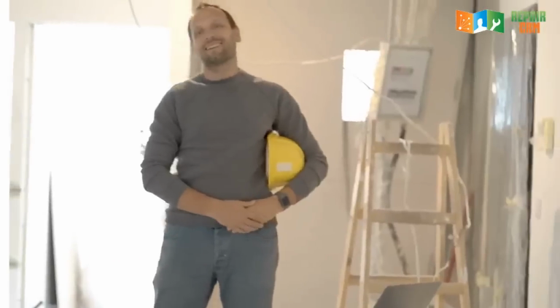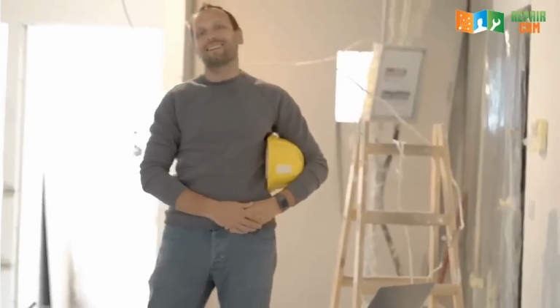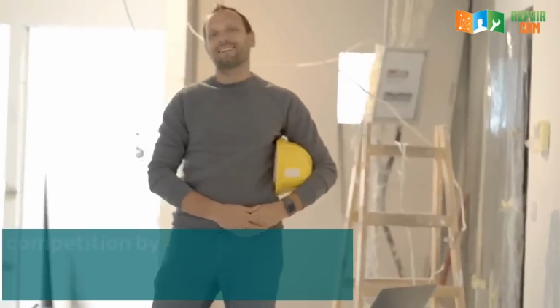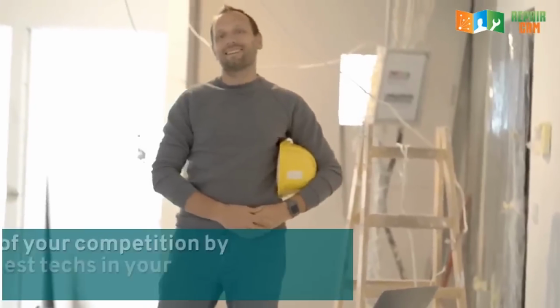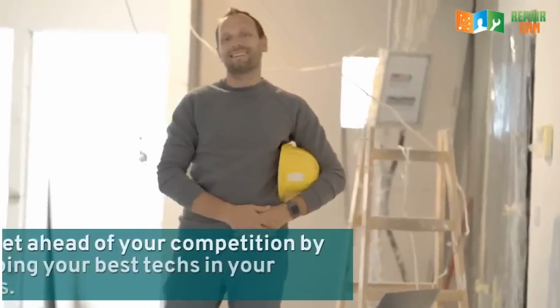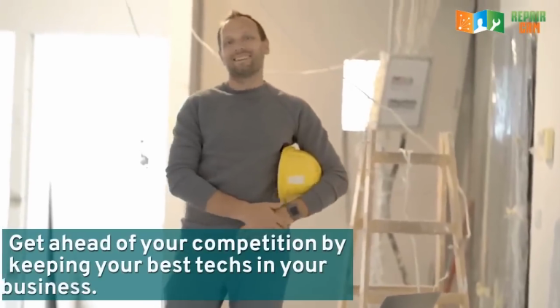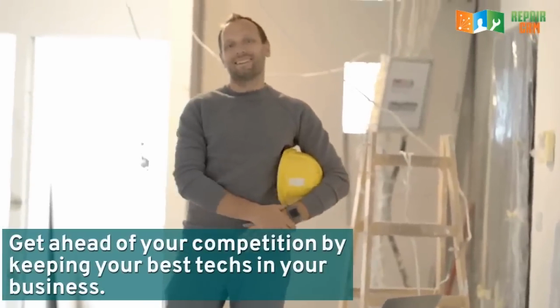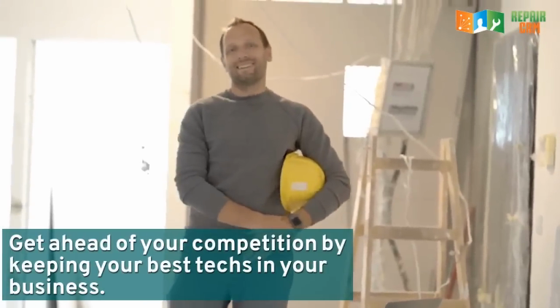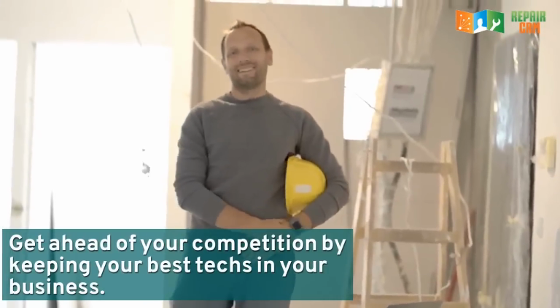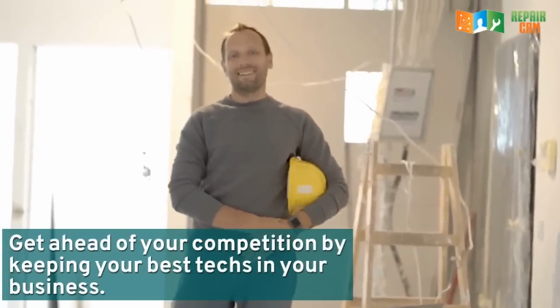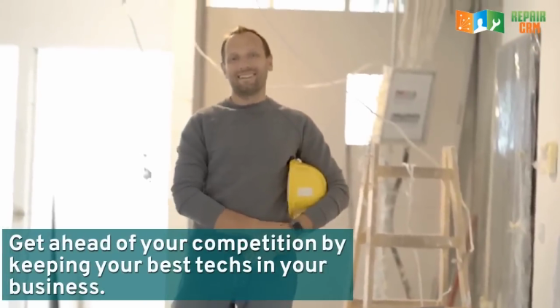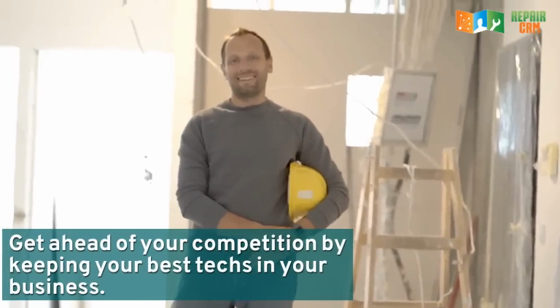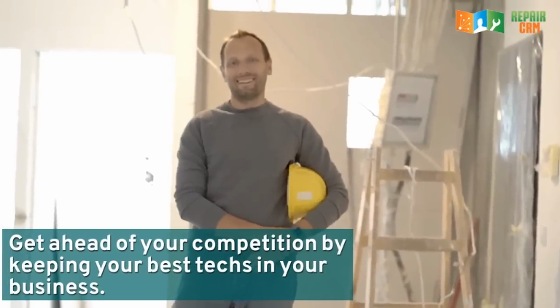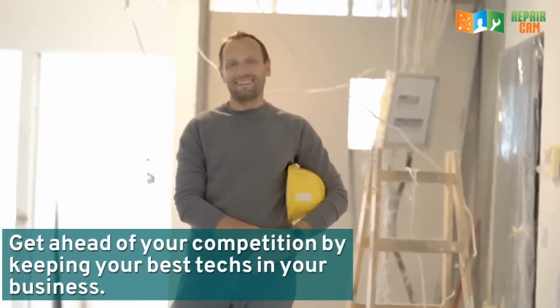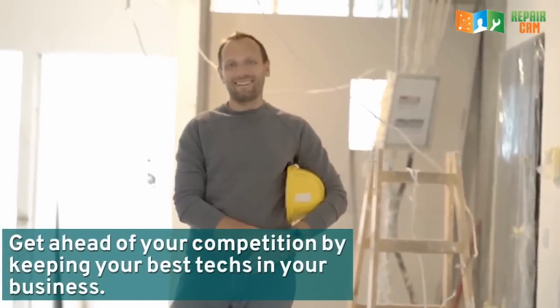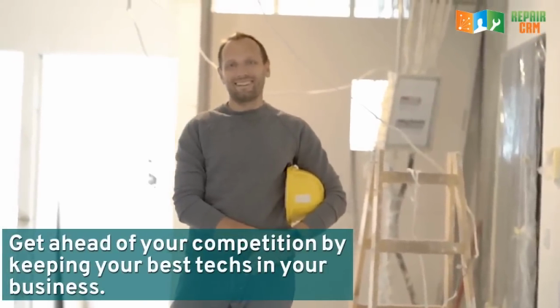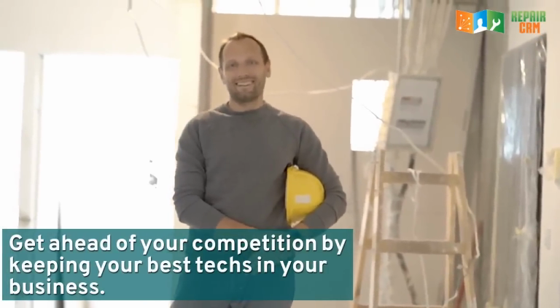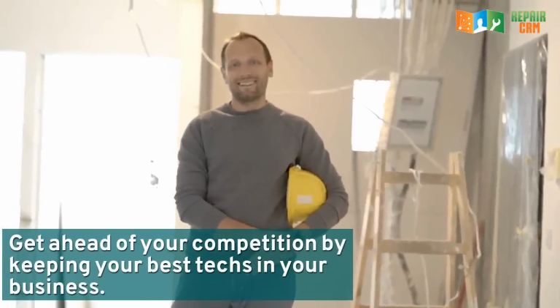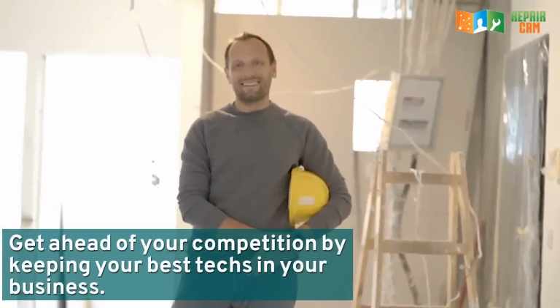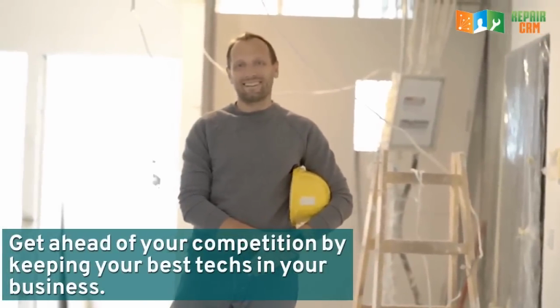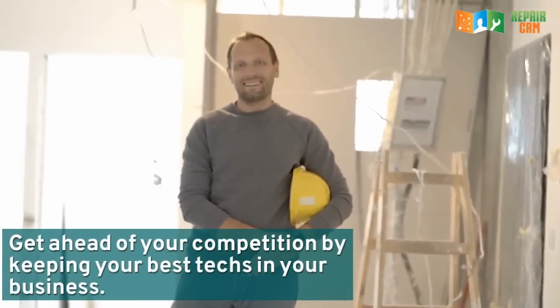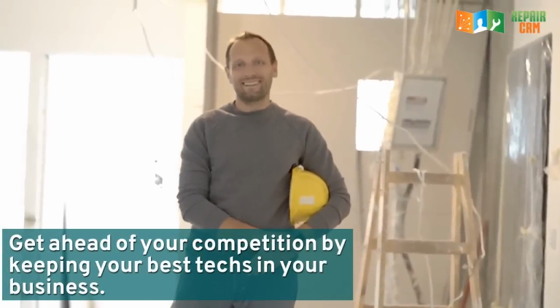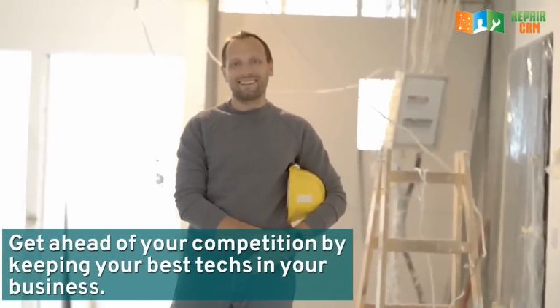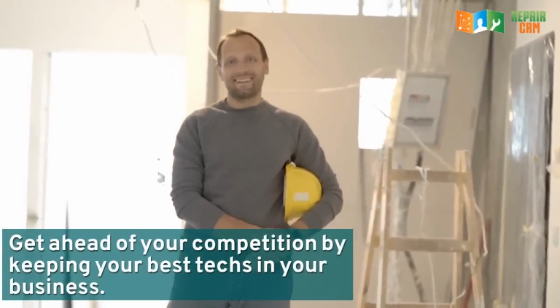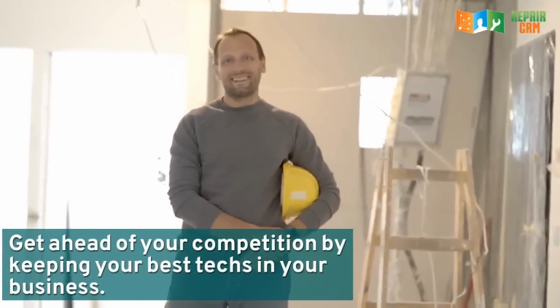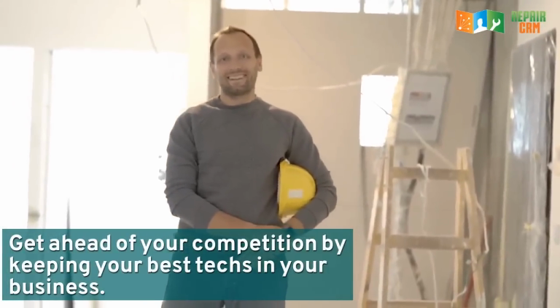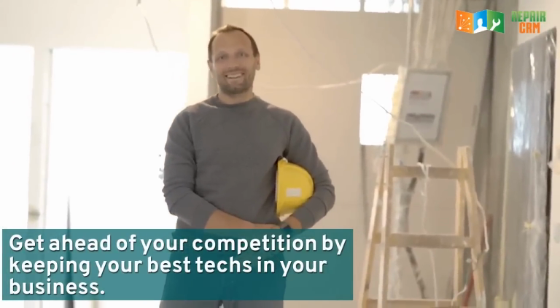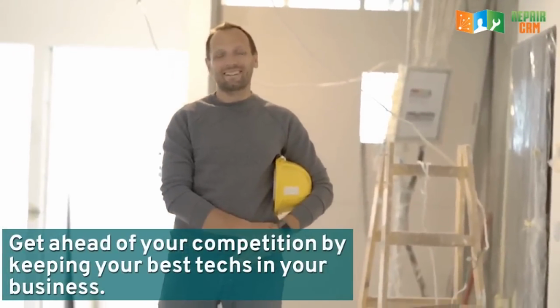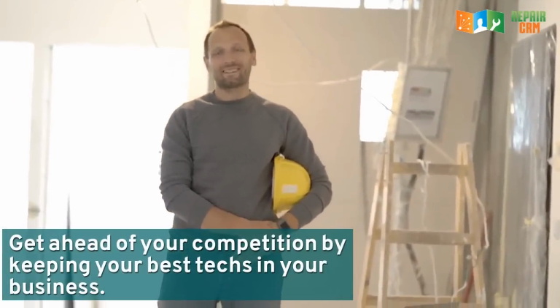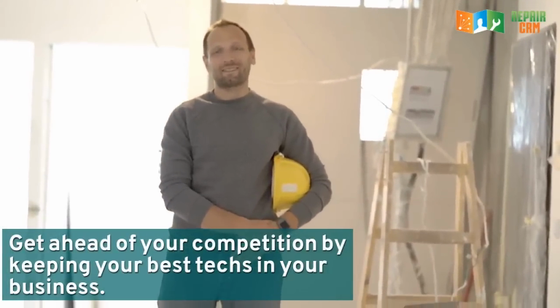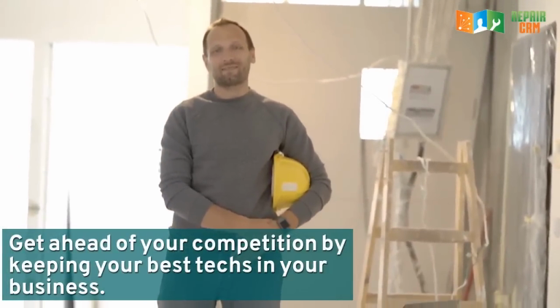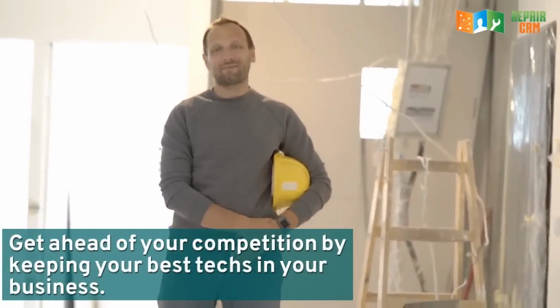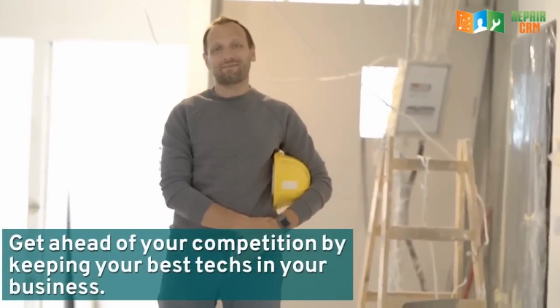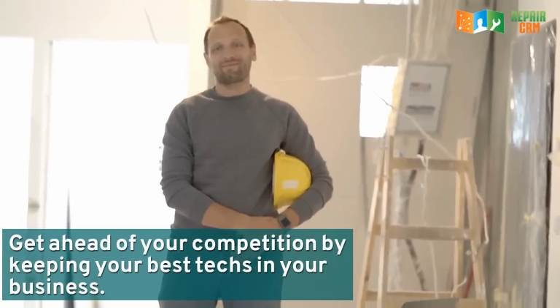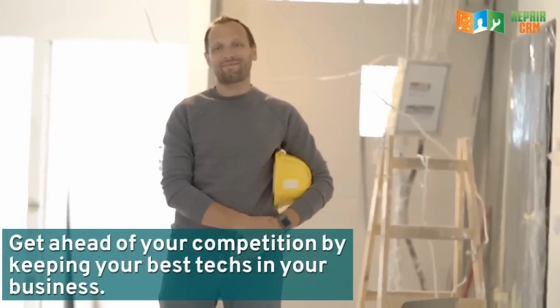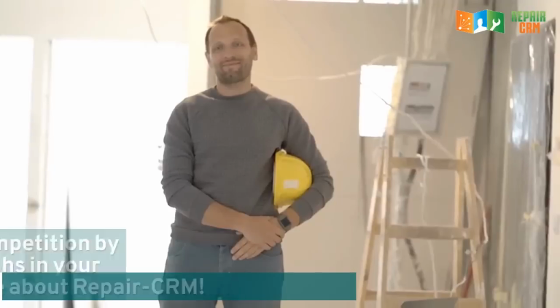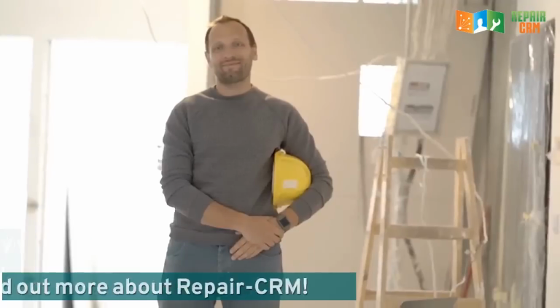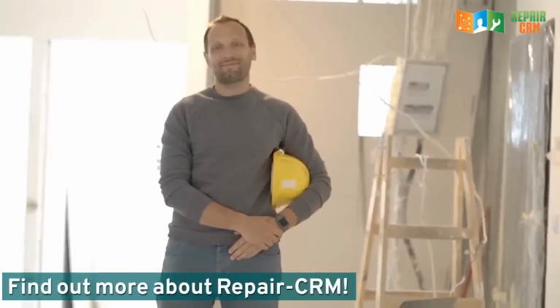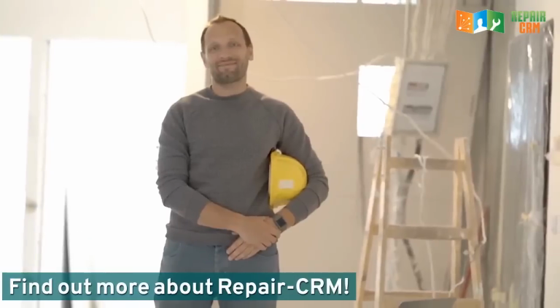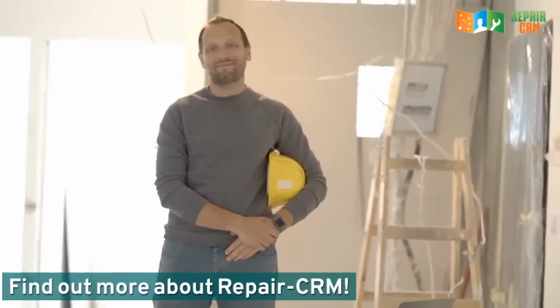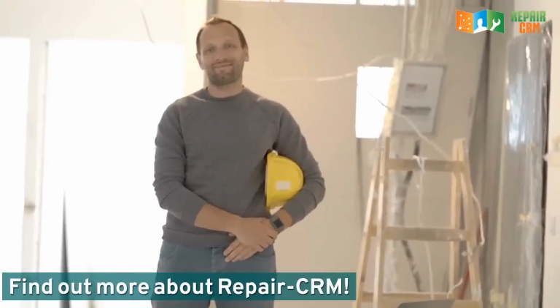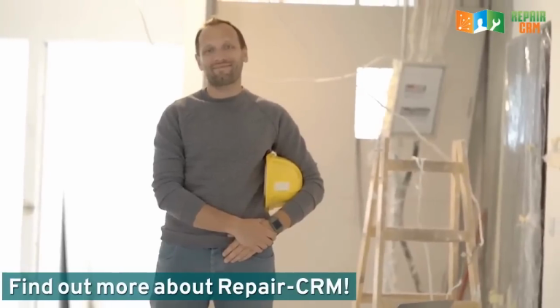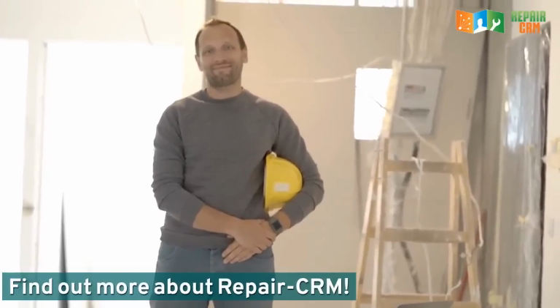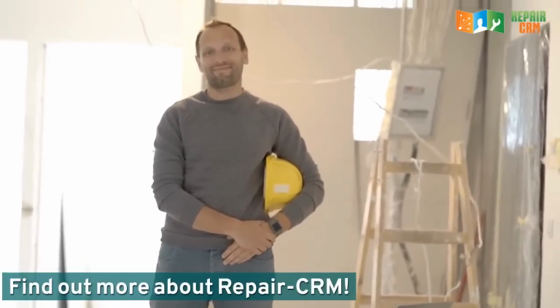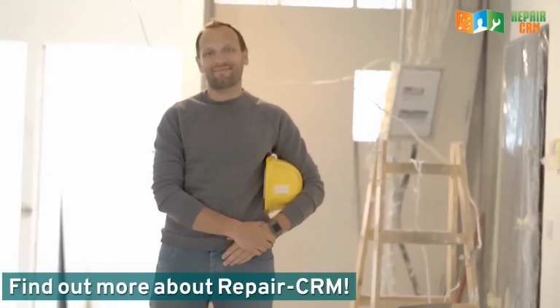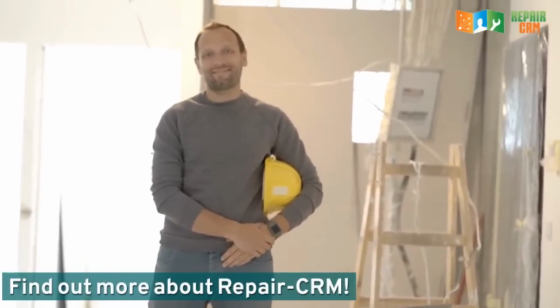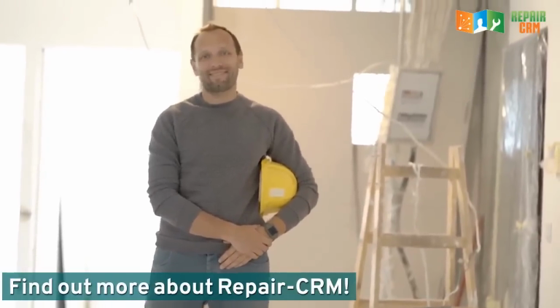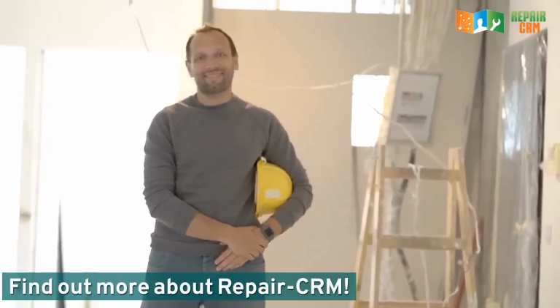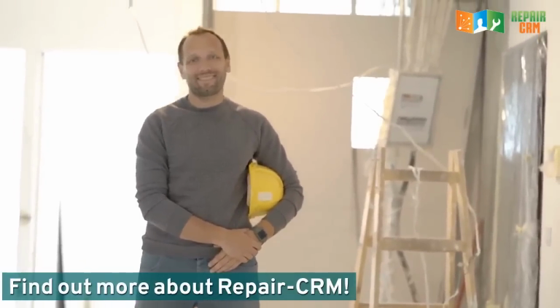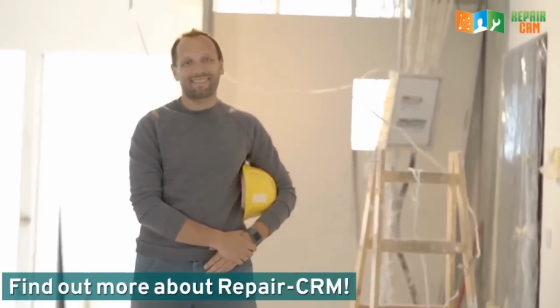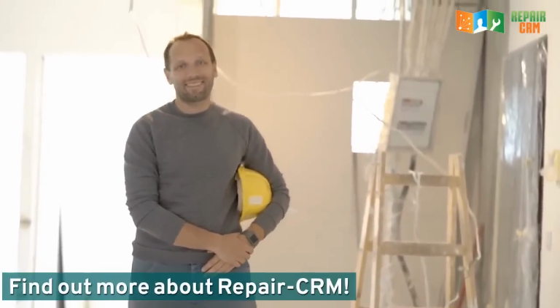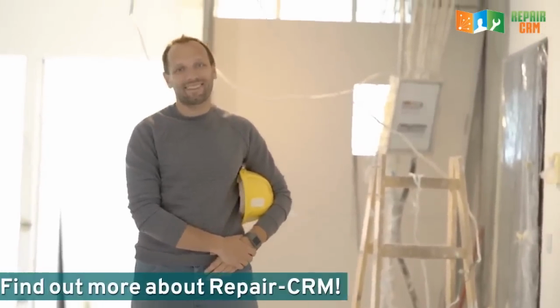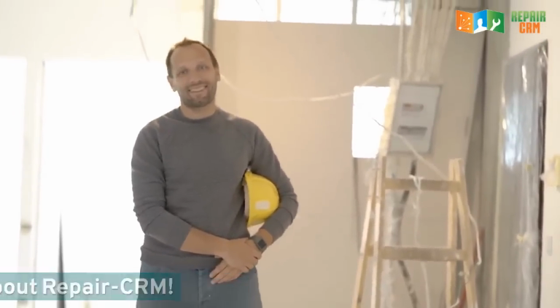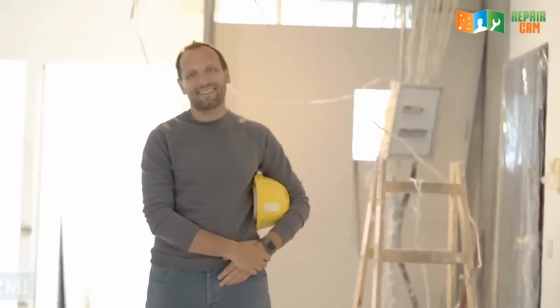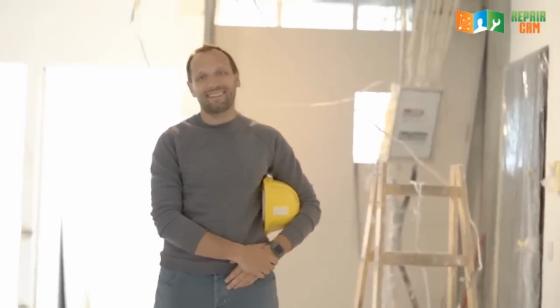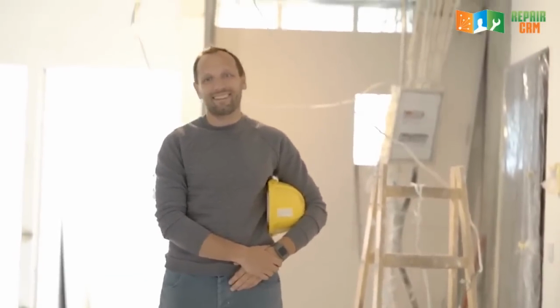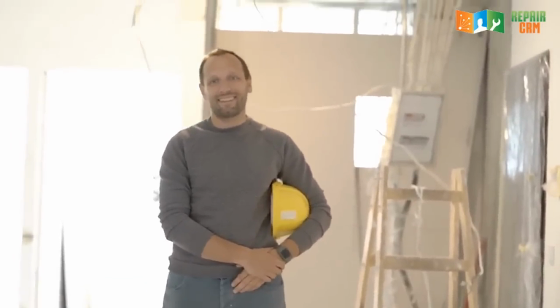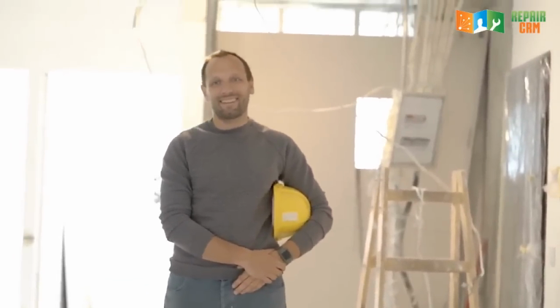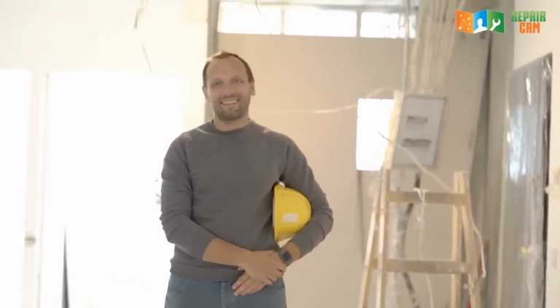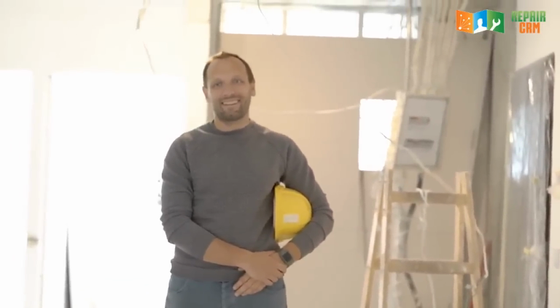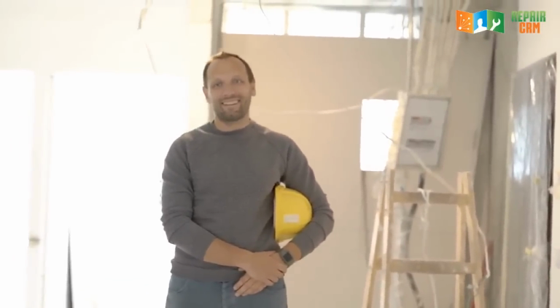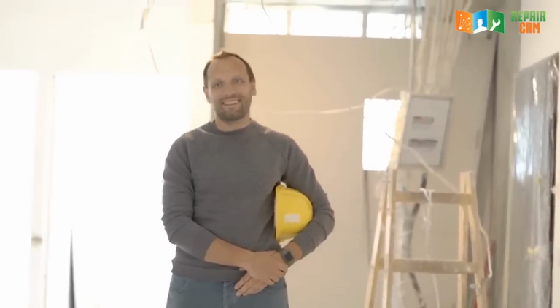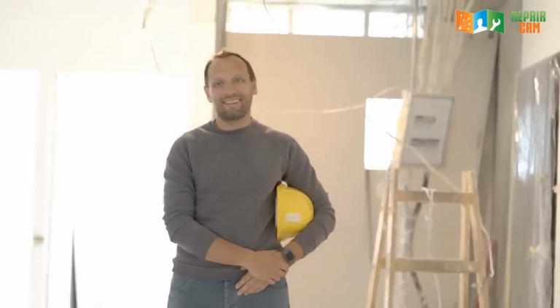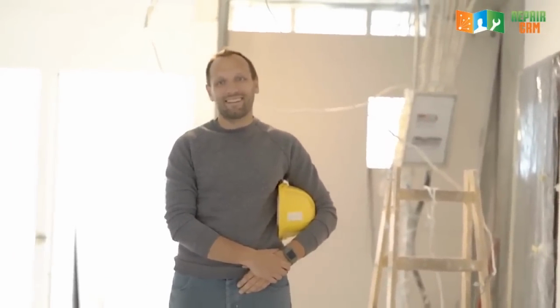Get ahead of your competition by keeping your best techs in your business. Find out more about RepairCRM.